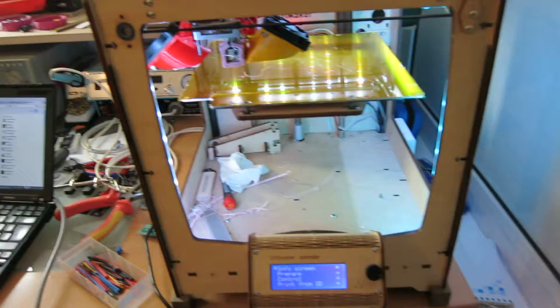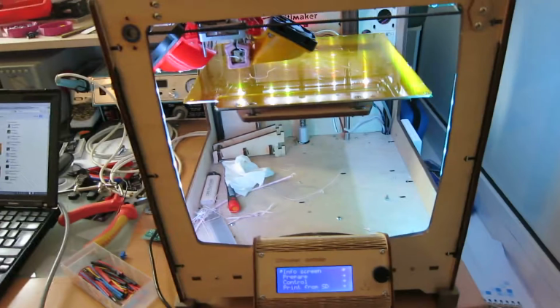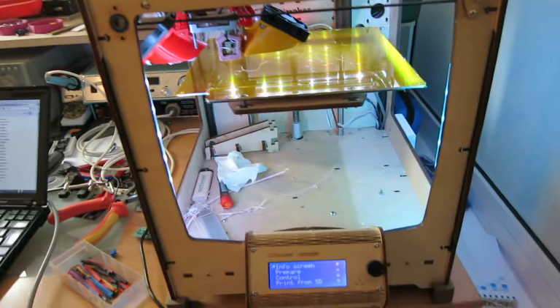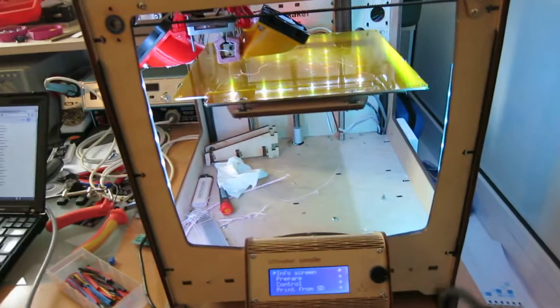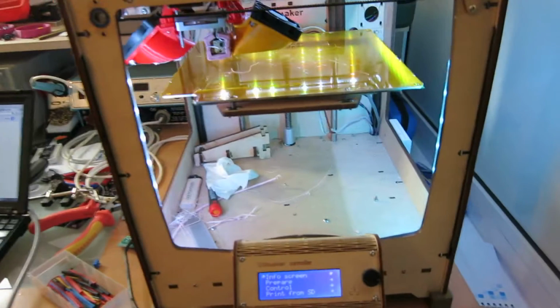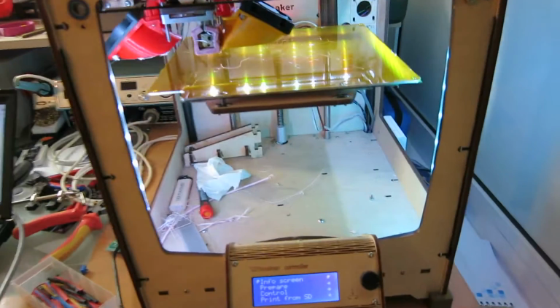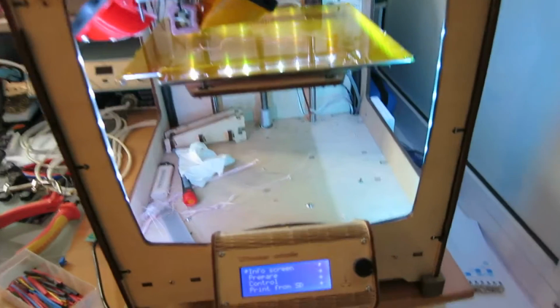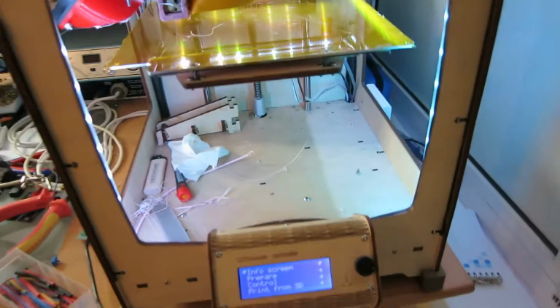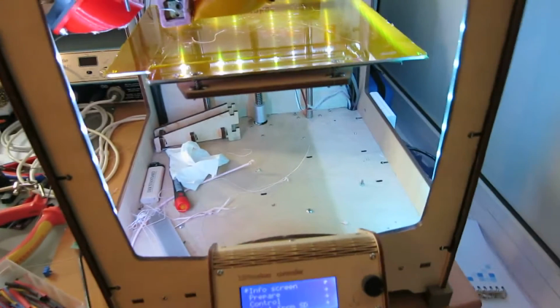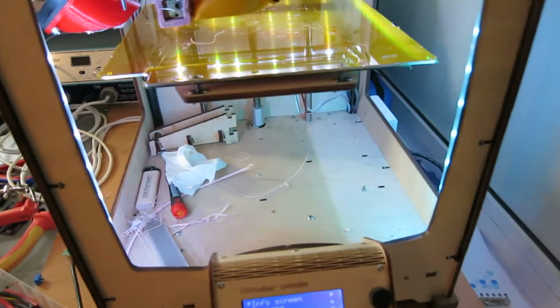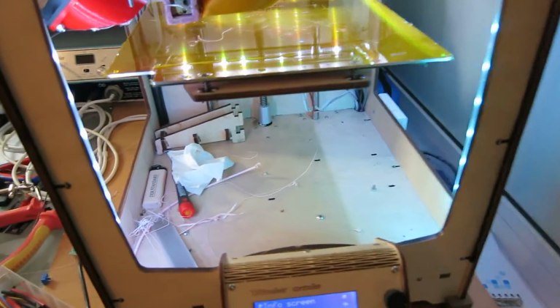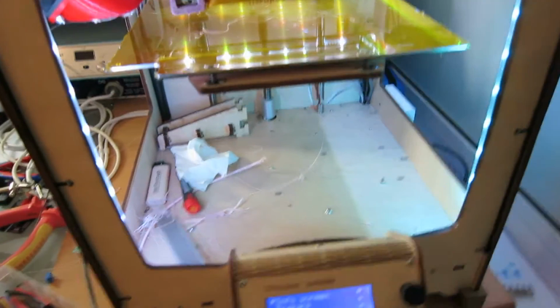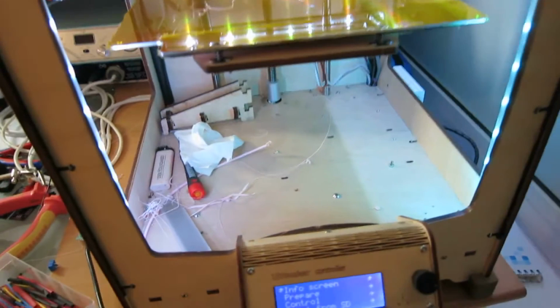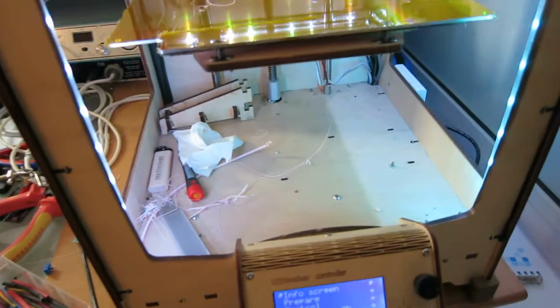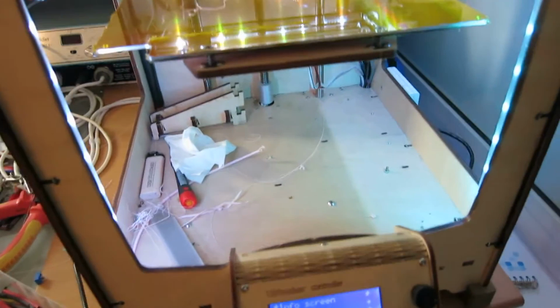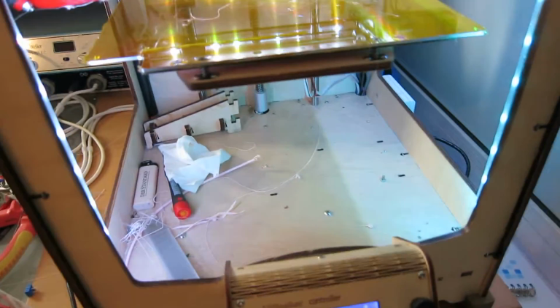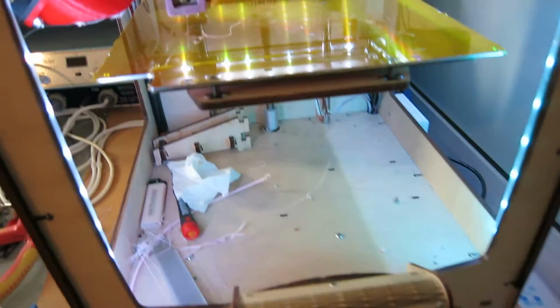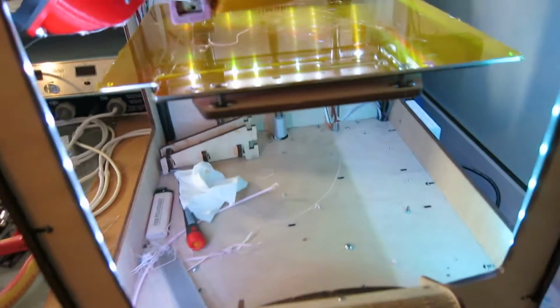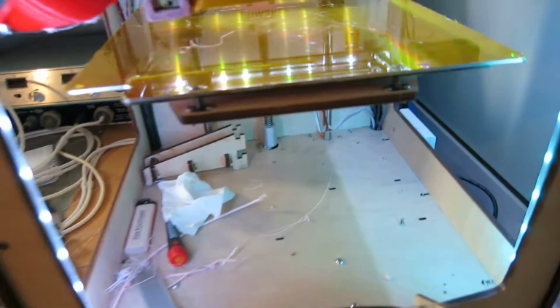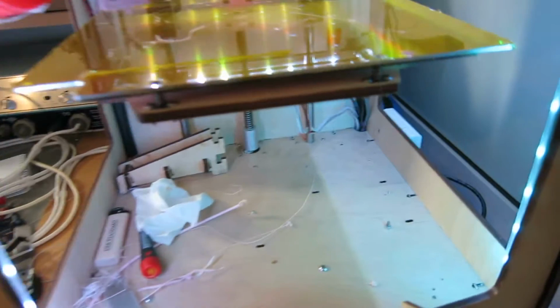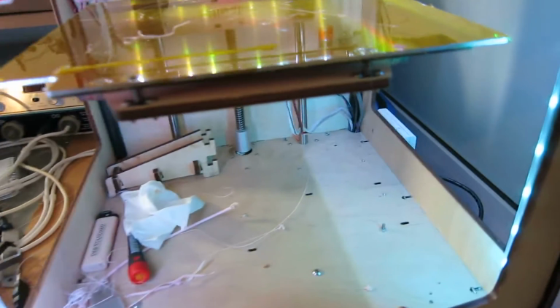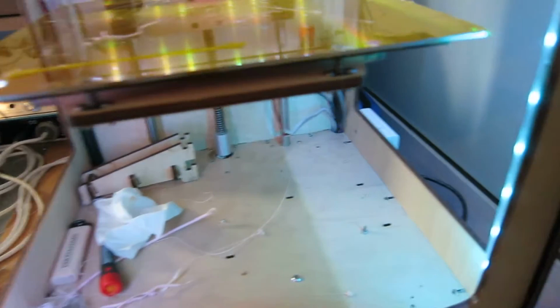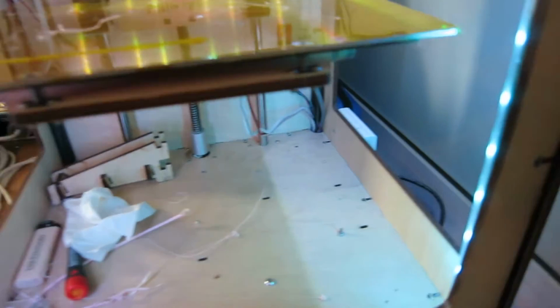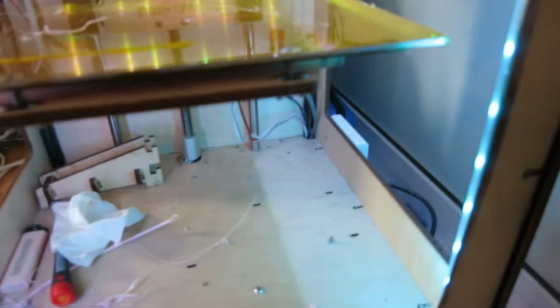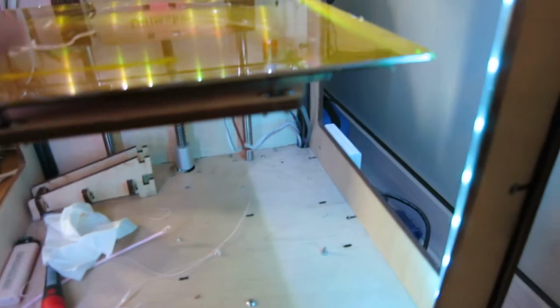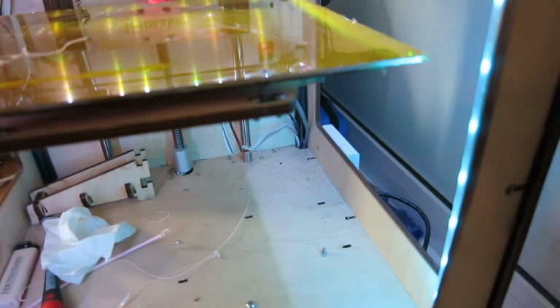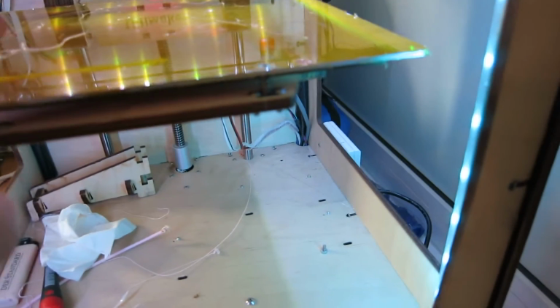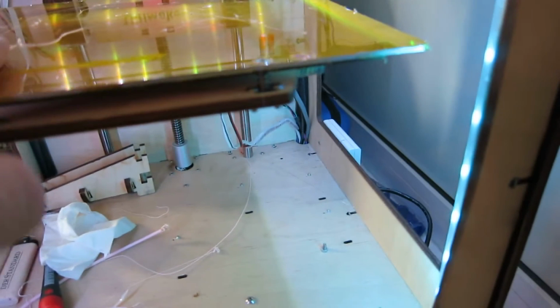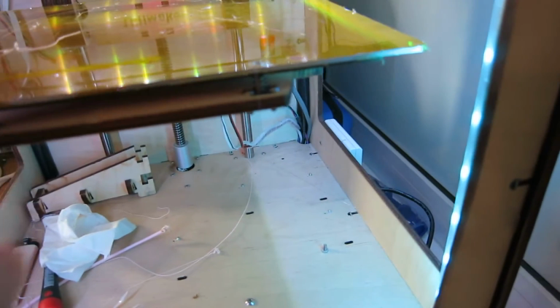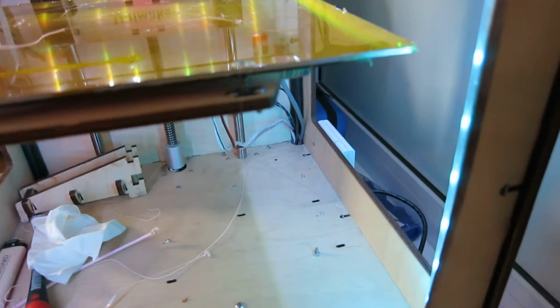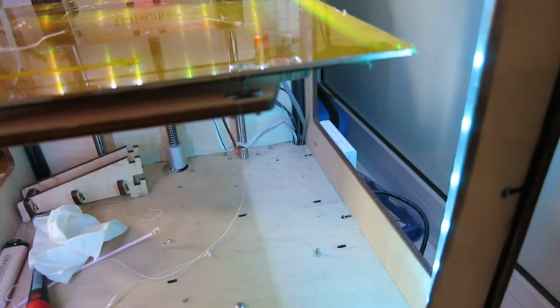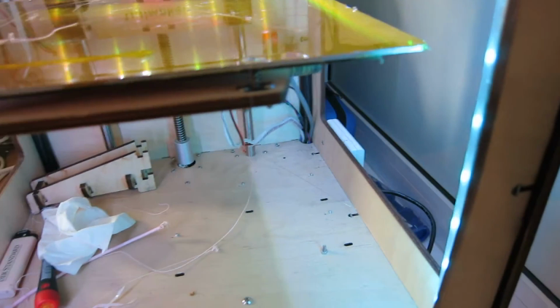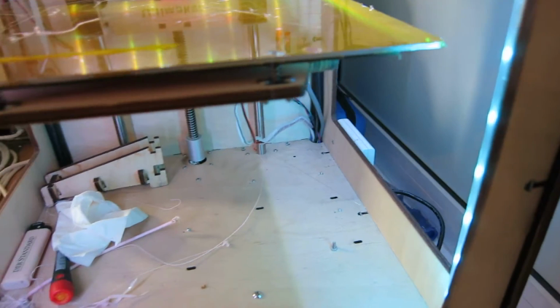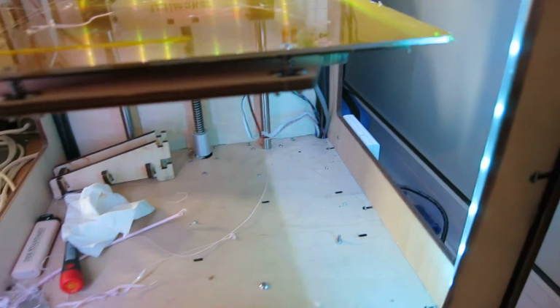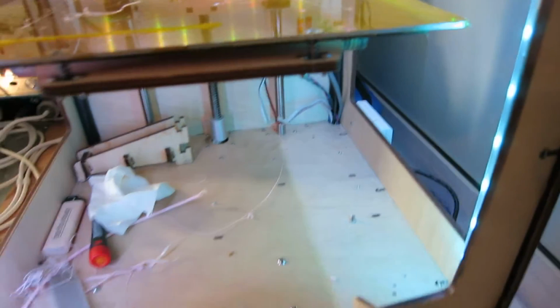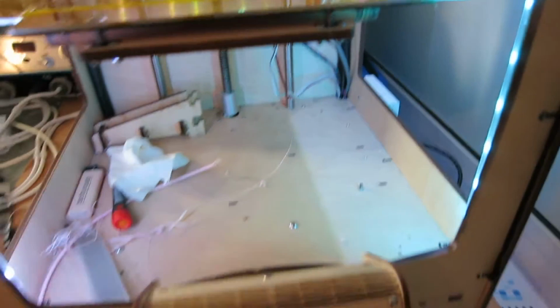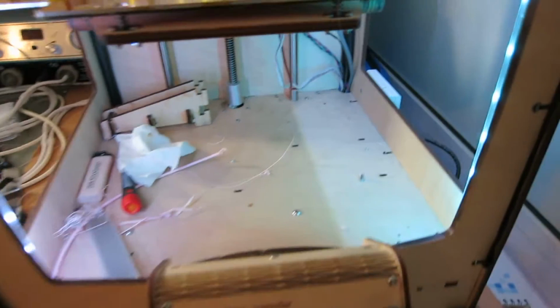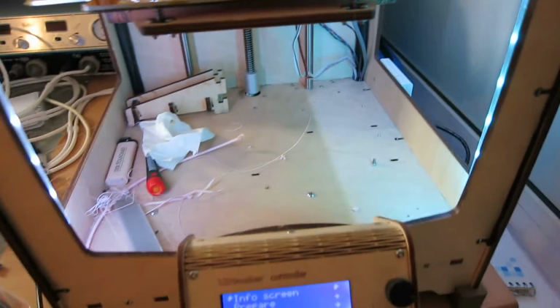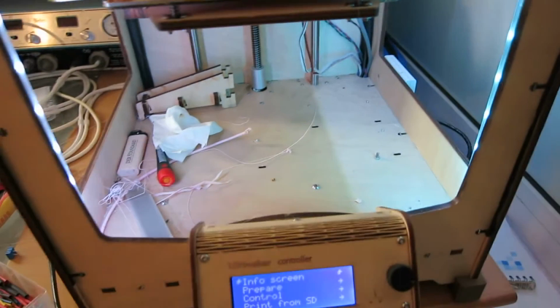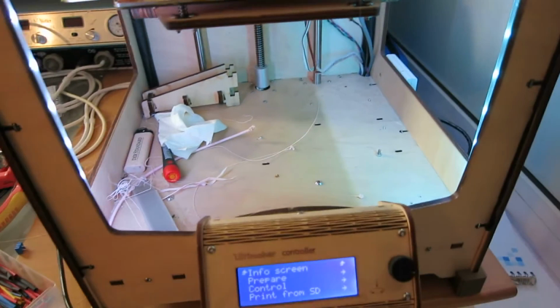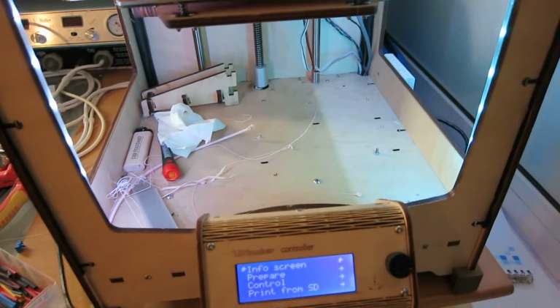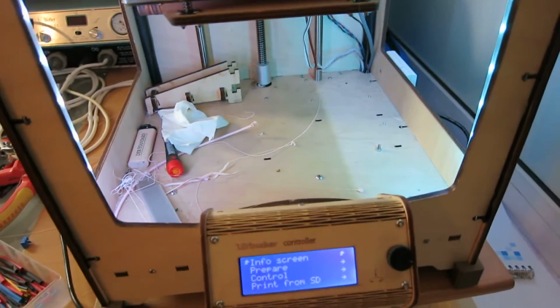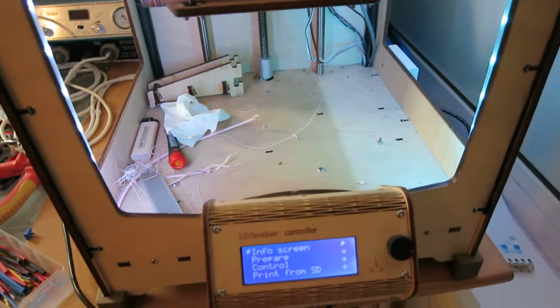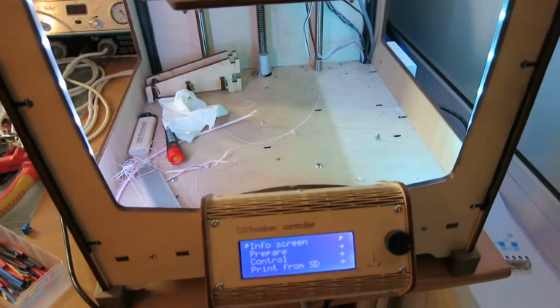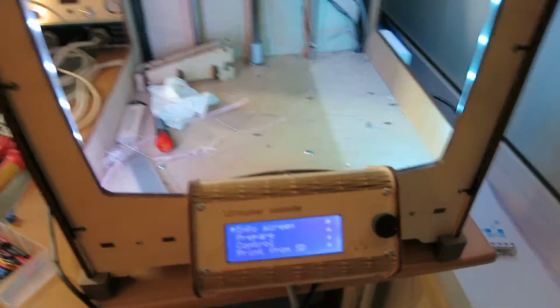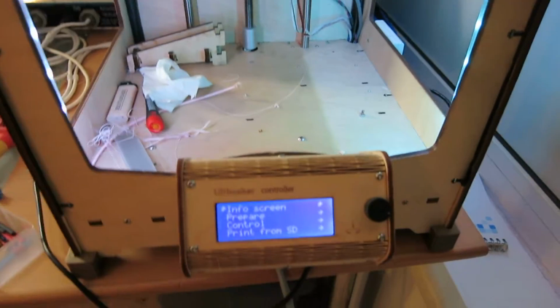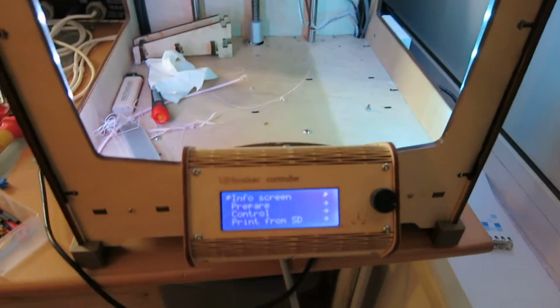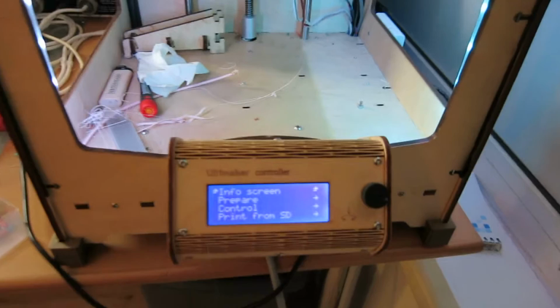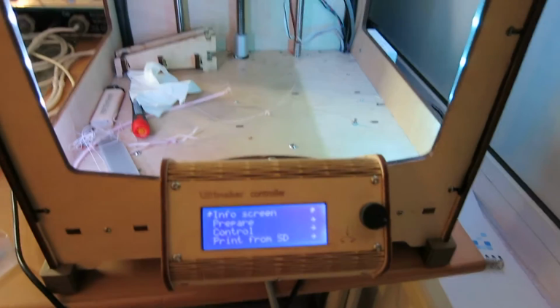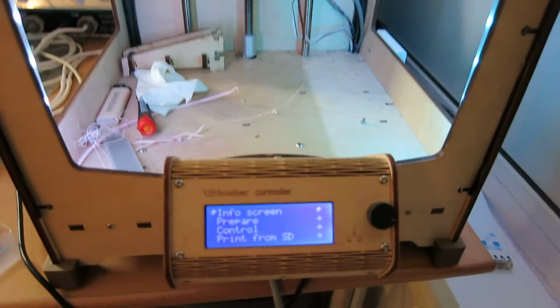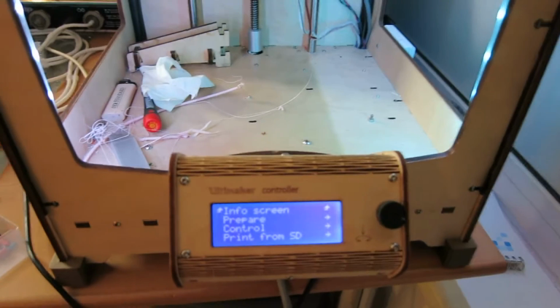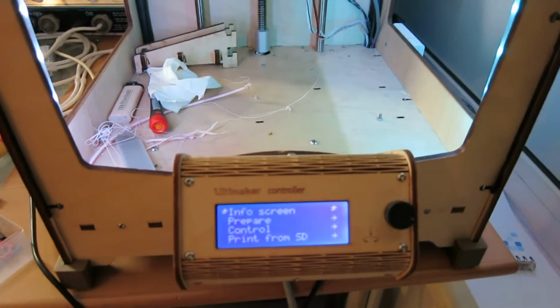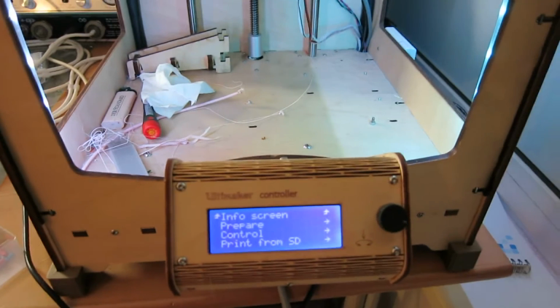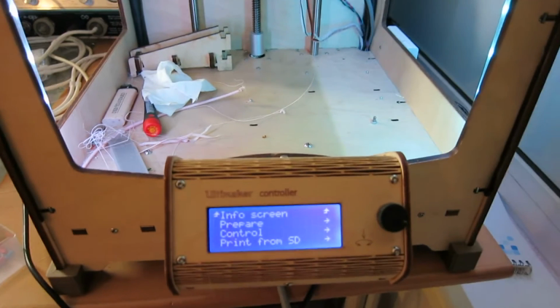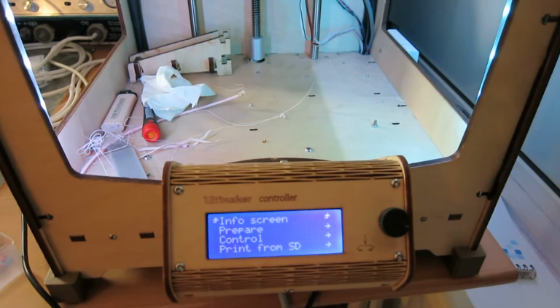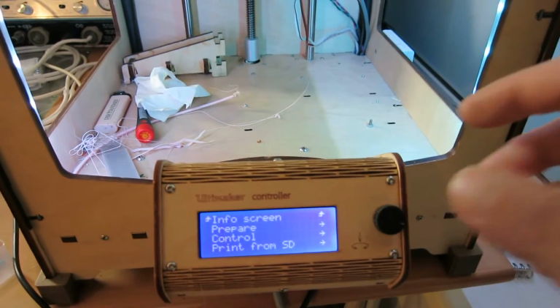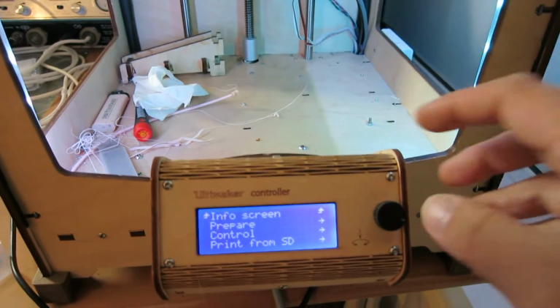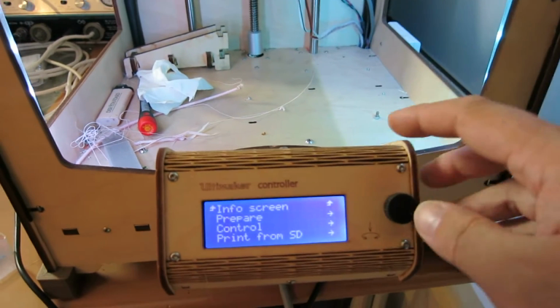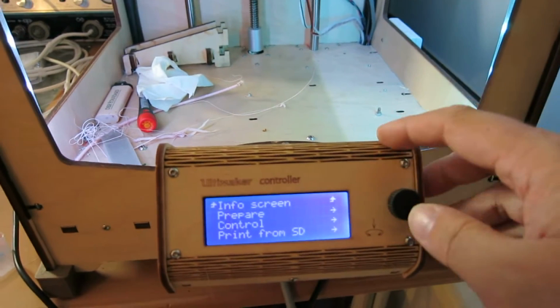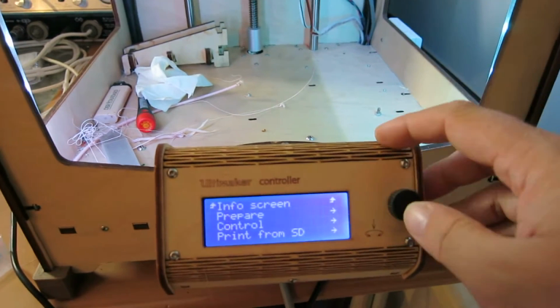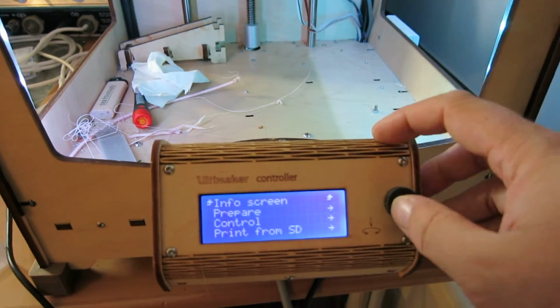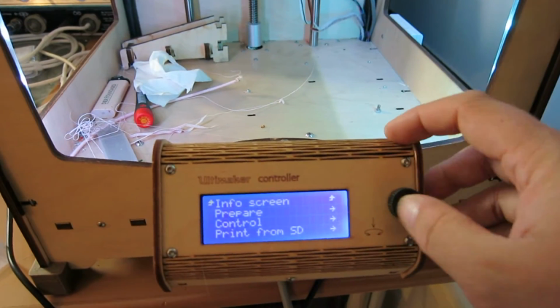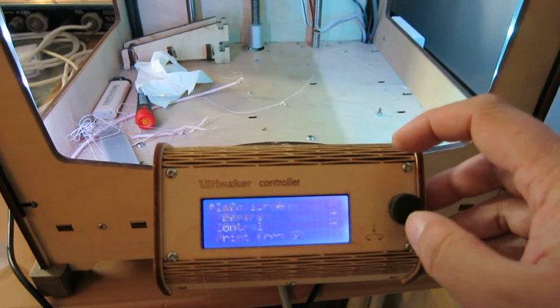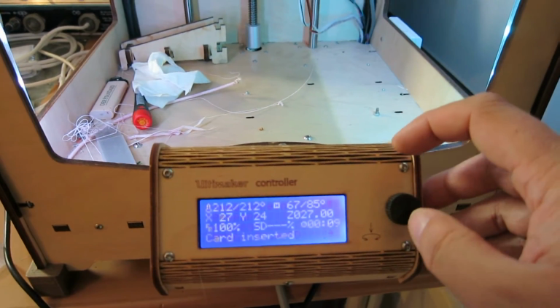This is a very short update. I did a new feature for Marlin. It's a so-called baby stepping.